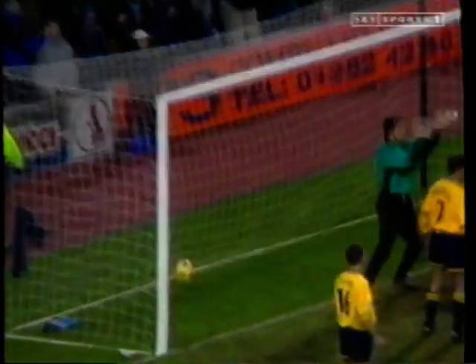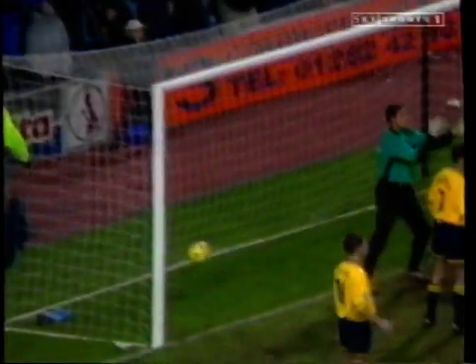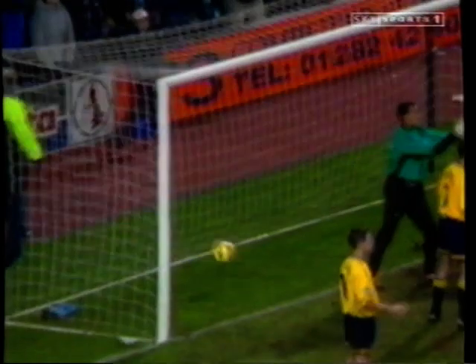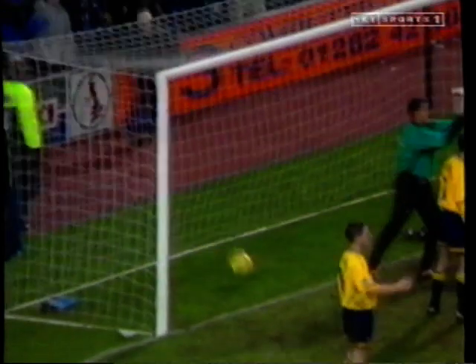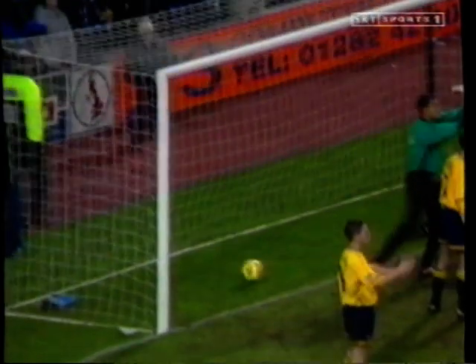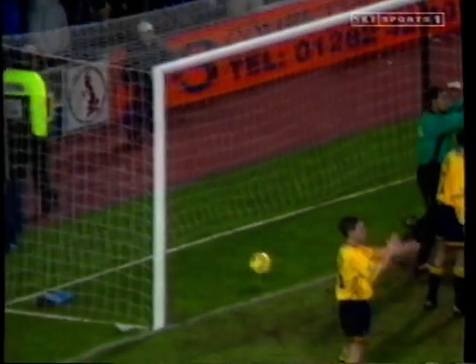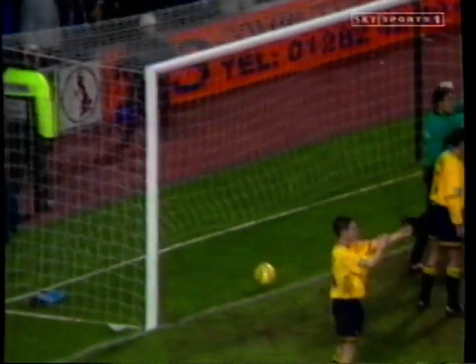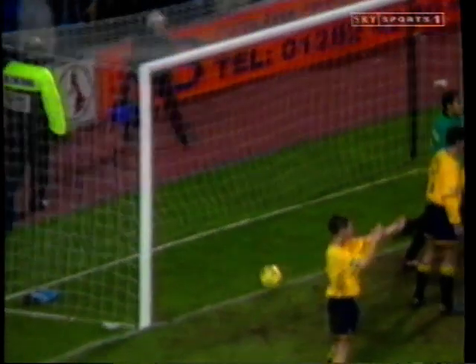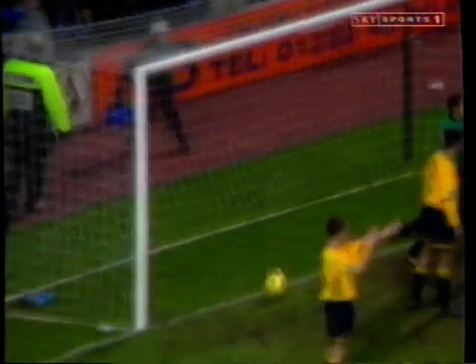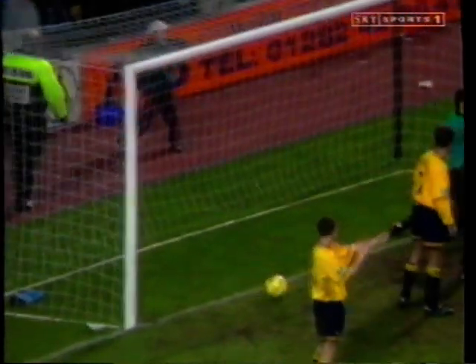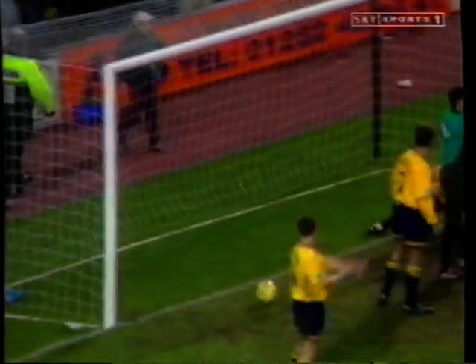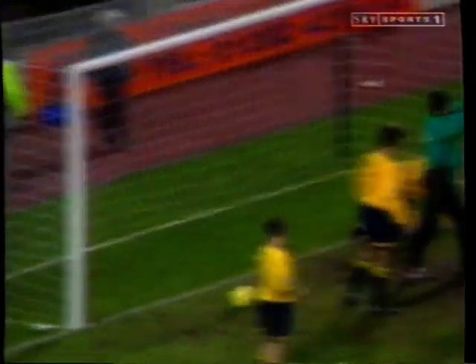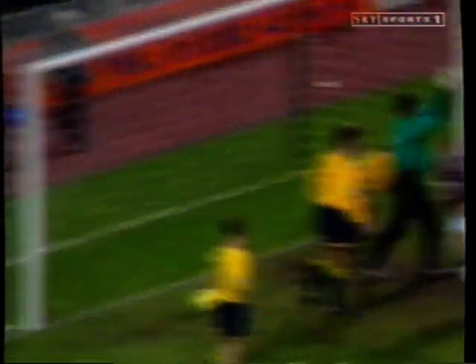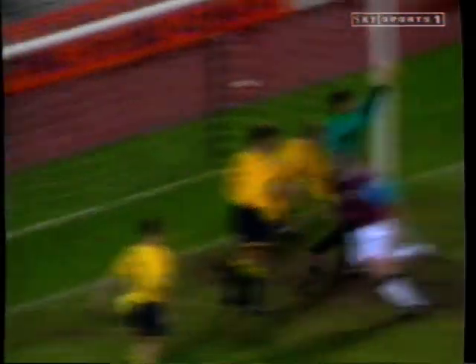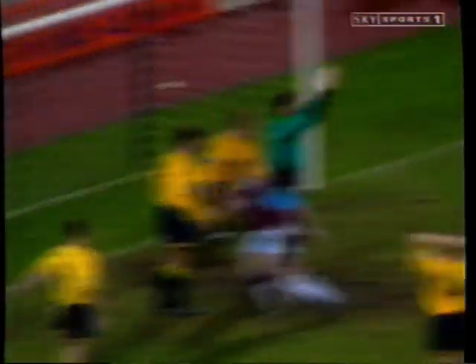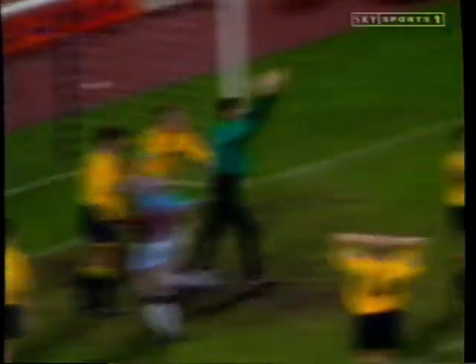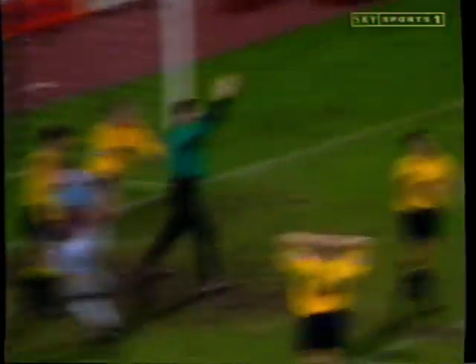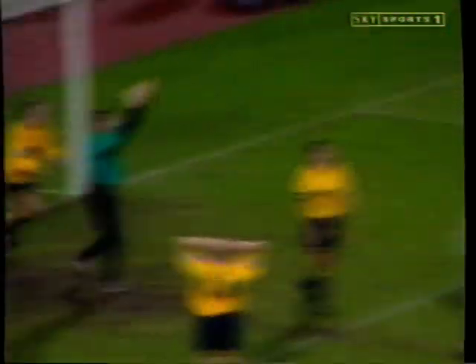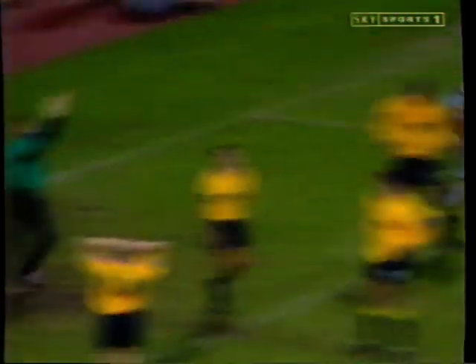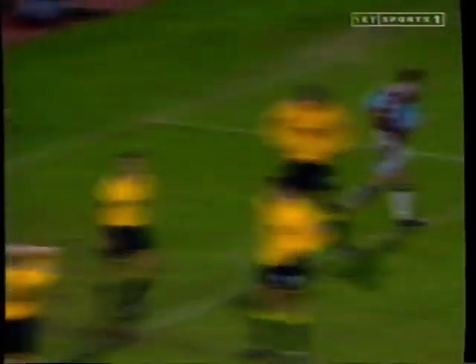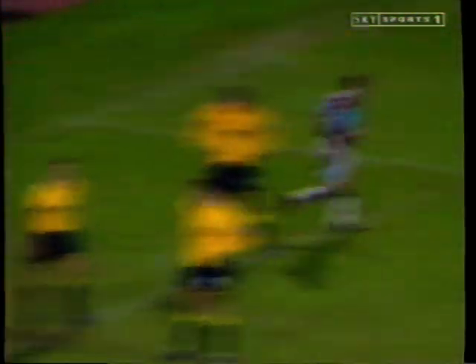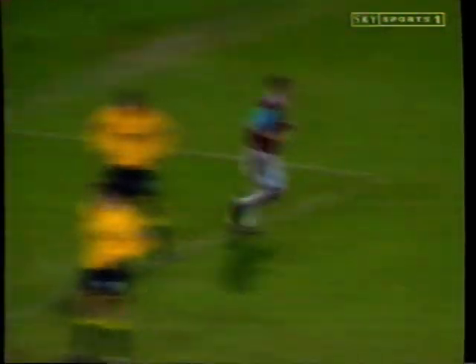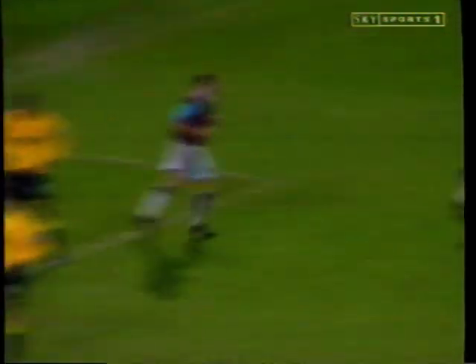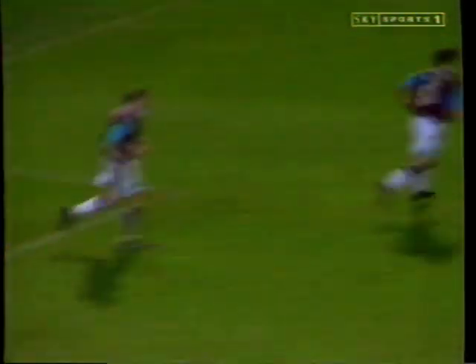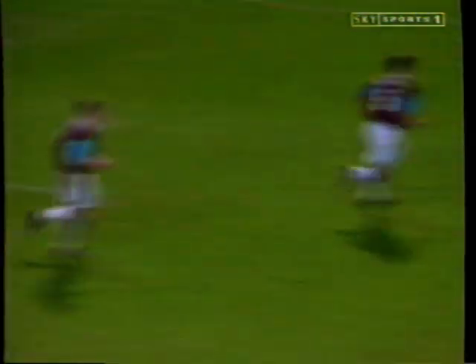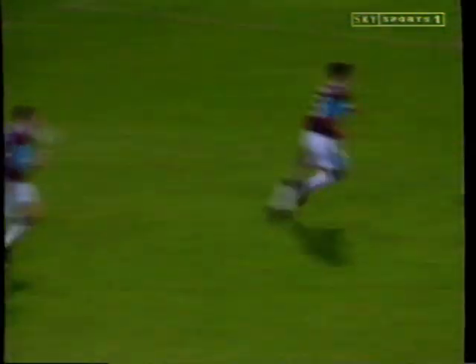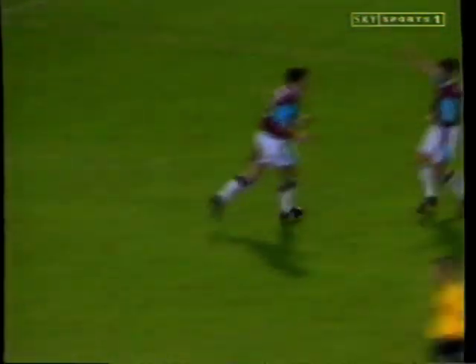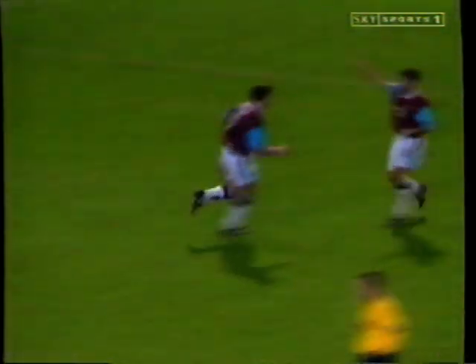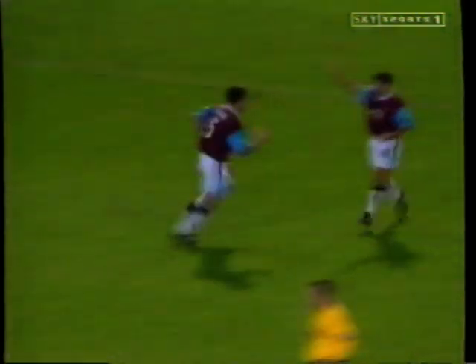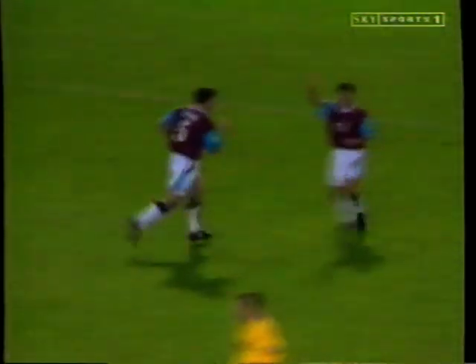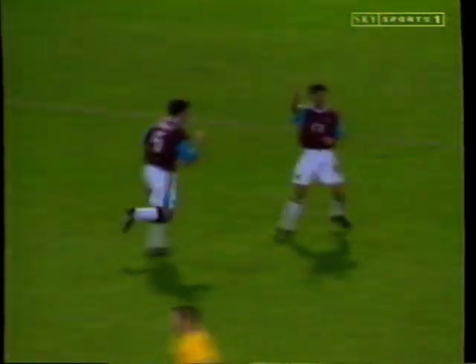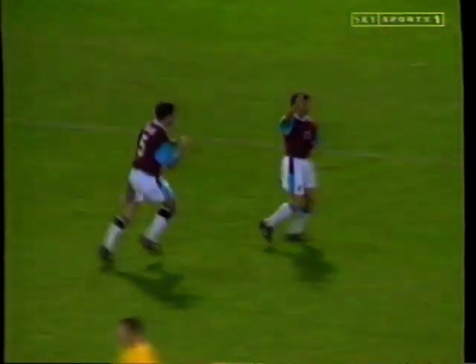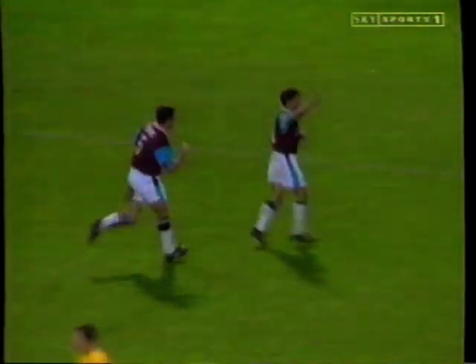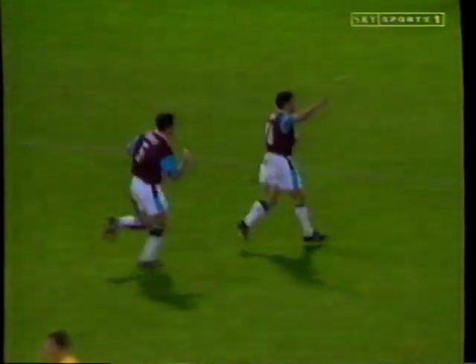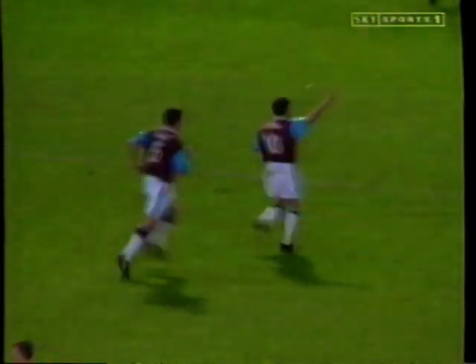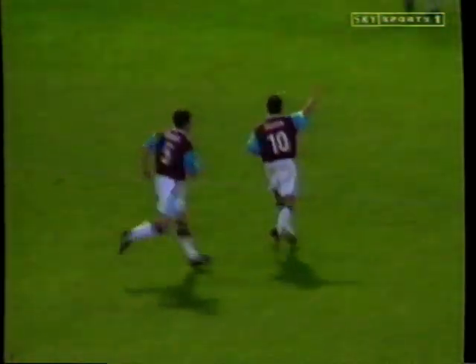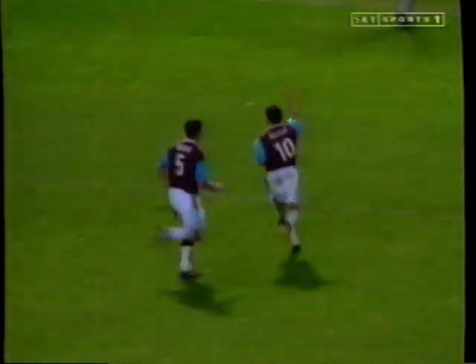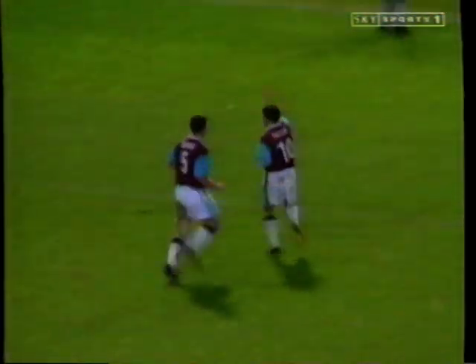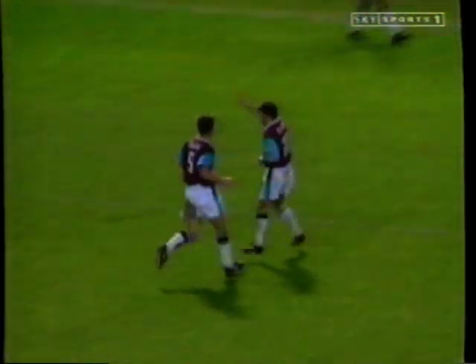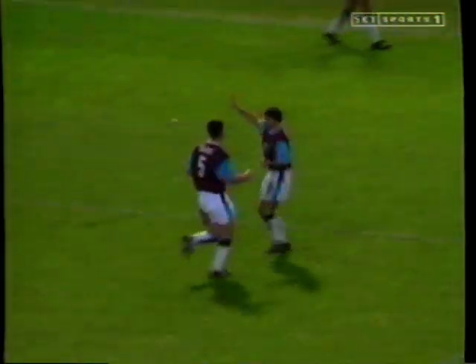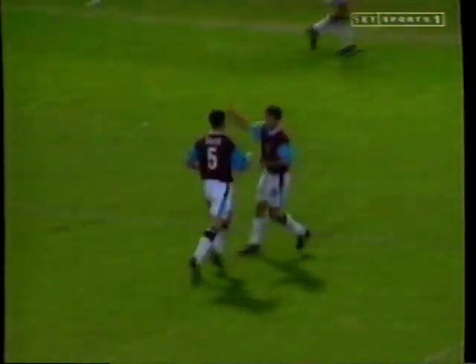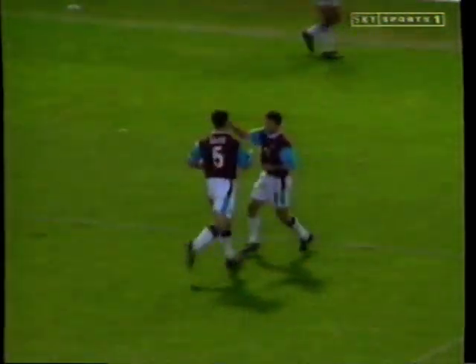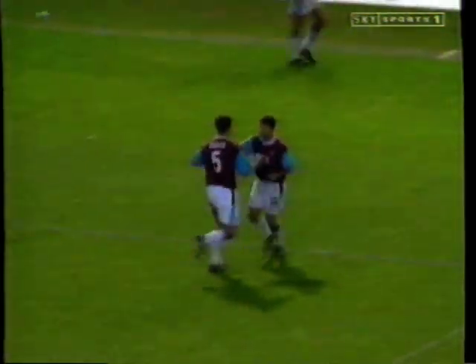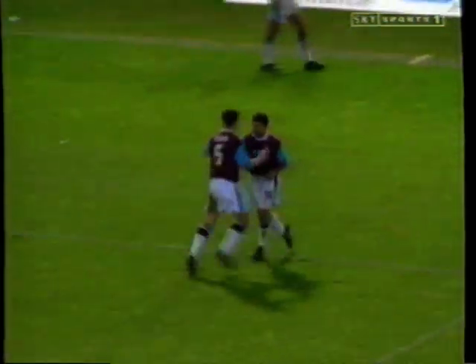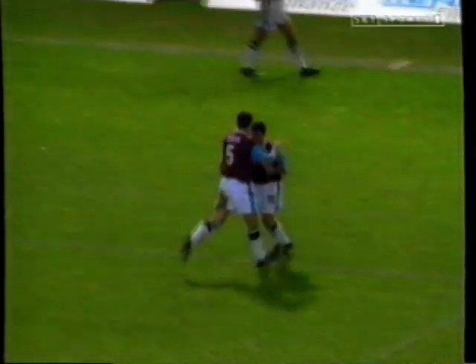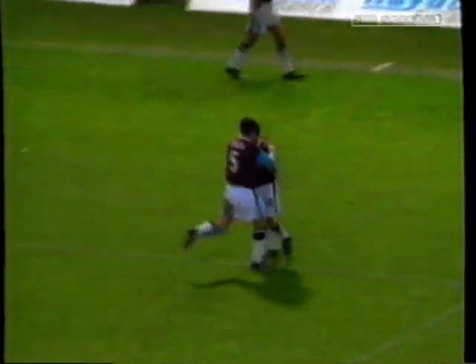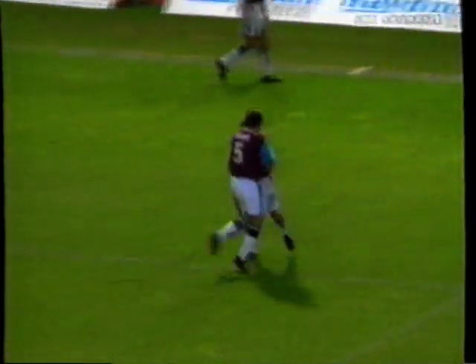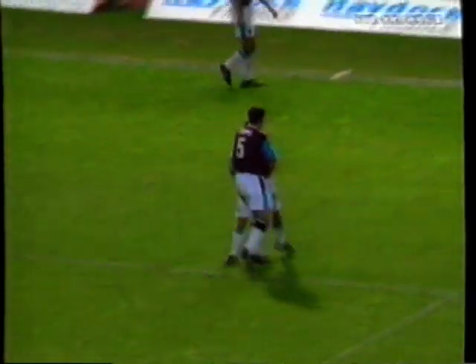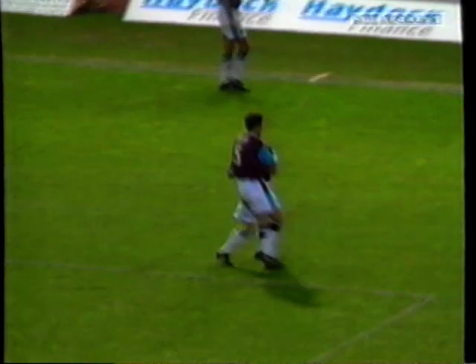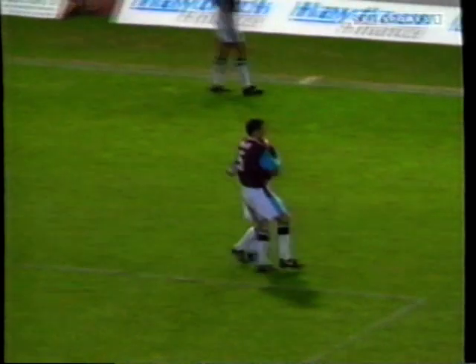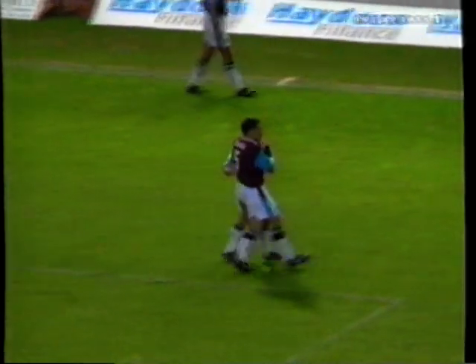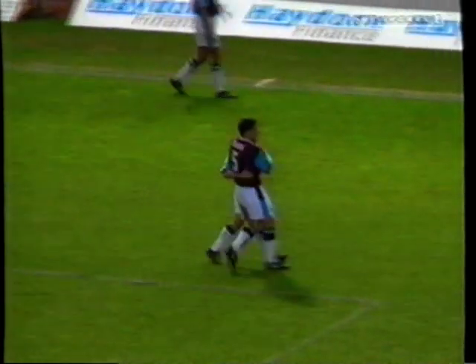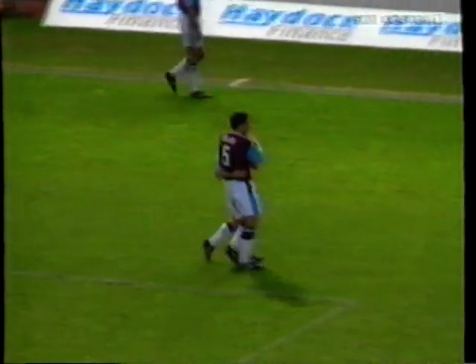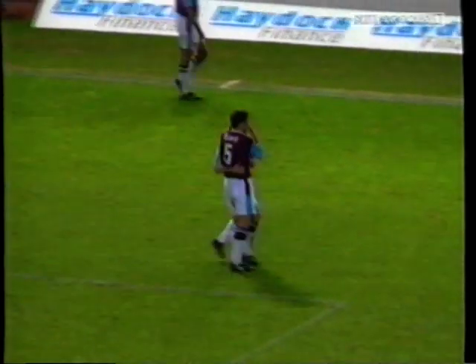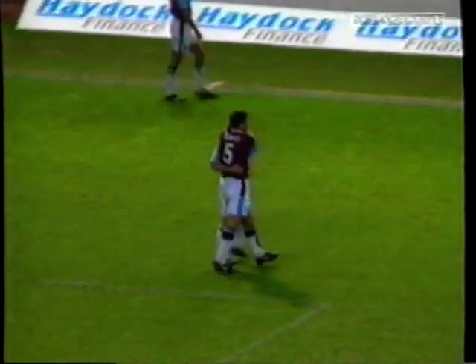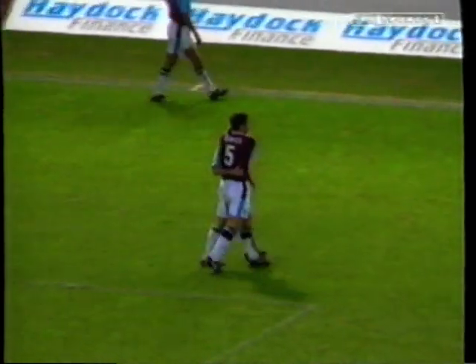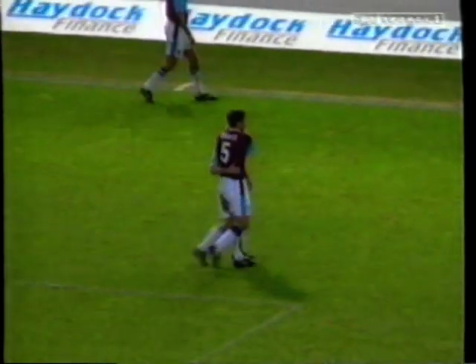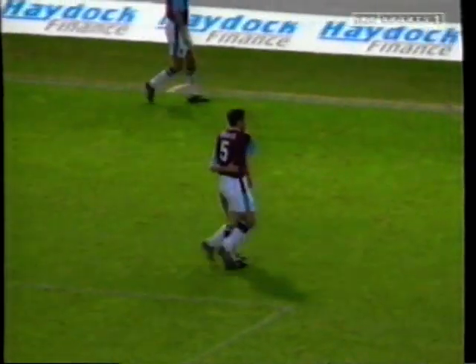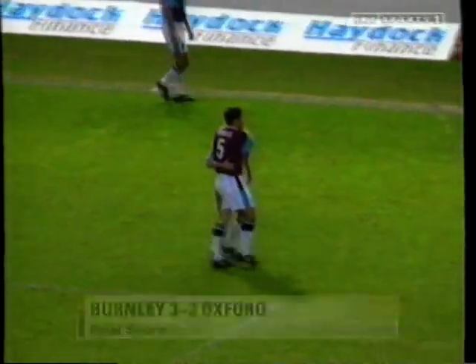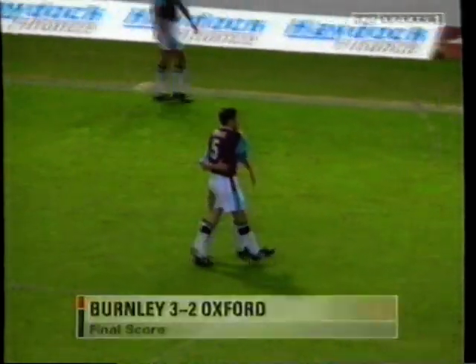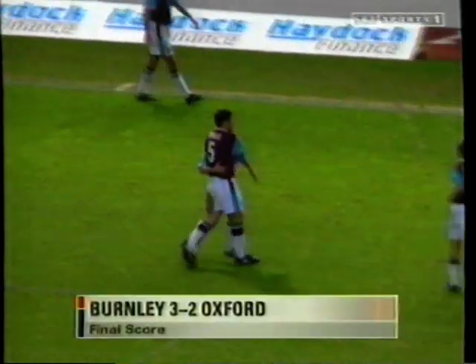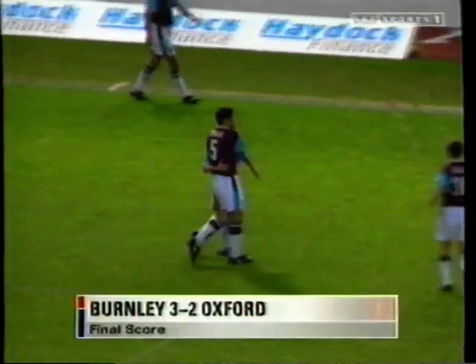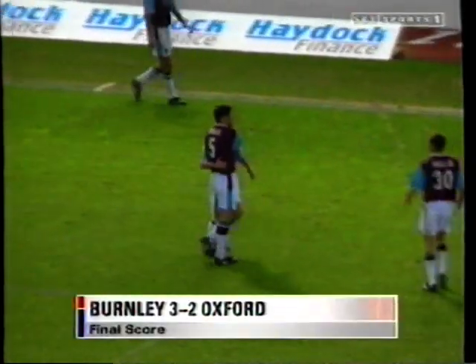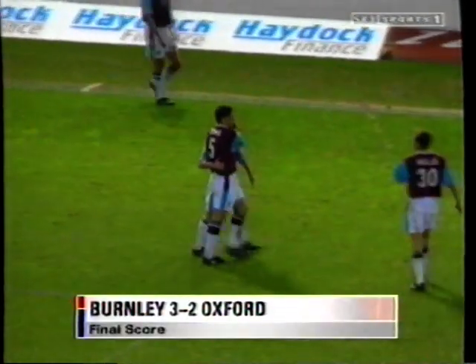That's just four points out of 12 now for Oxford. Burnley three, Oxford United two.